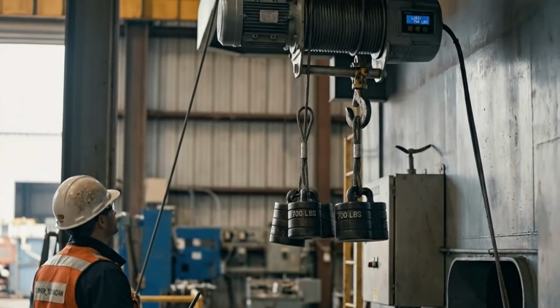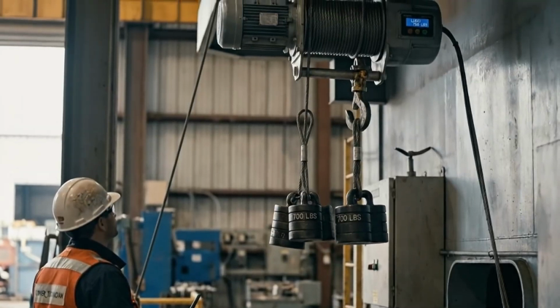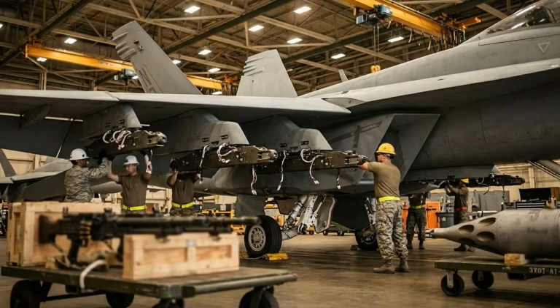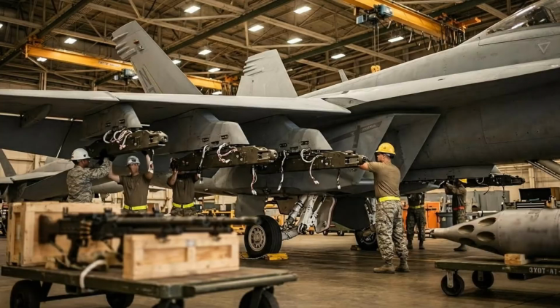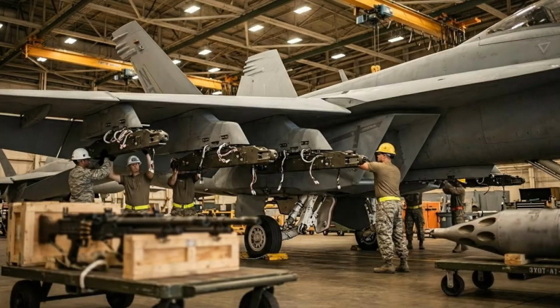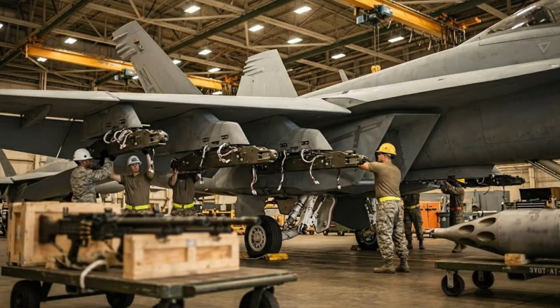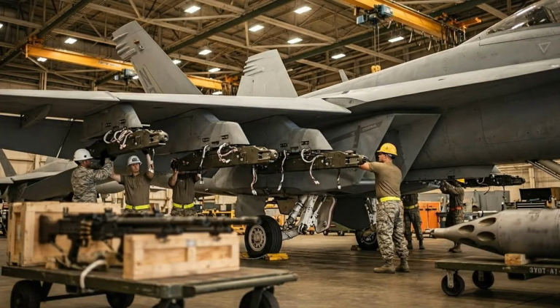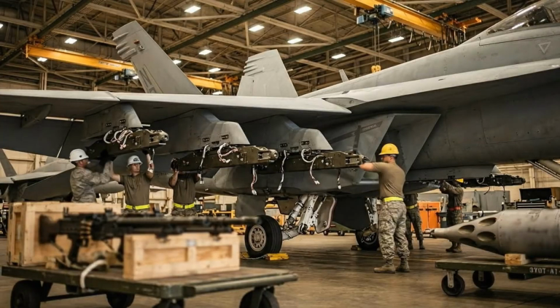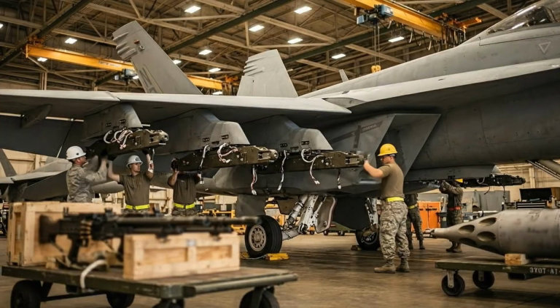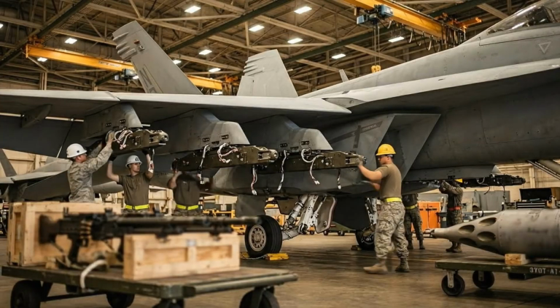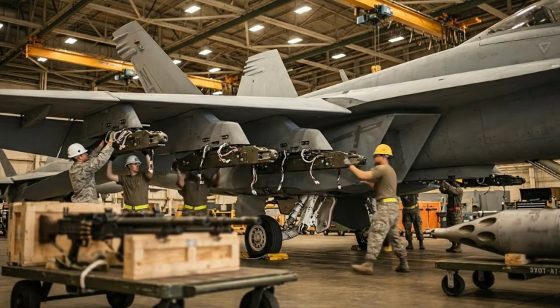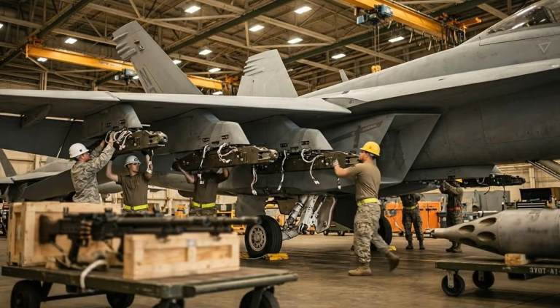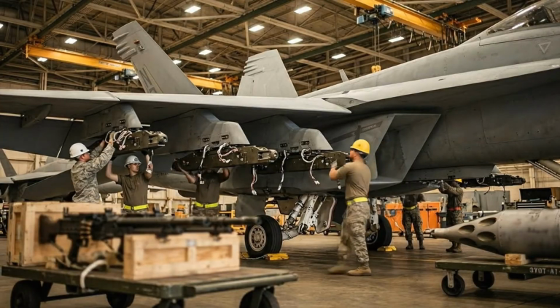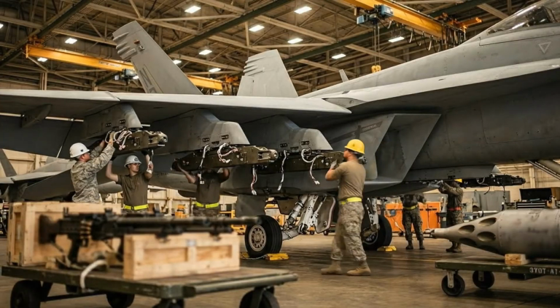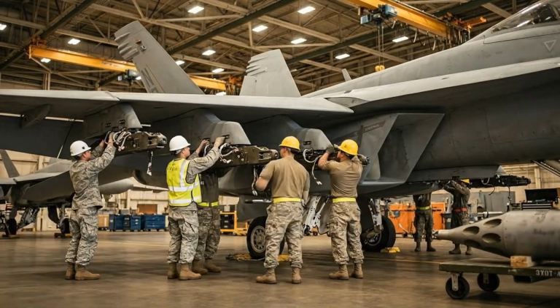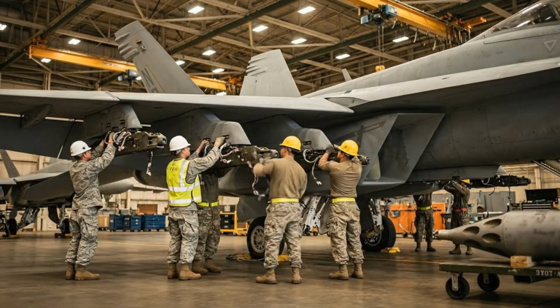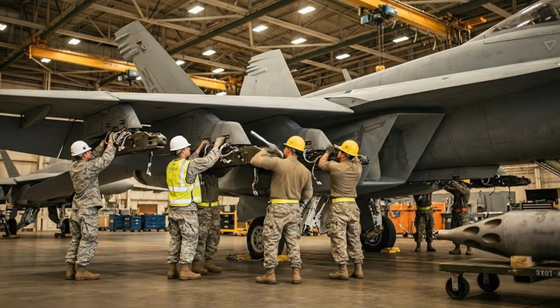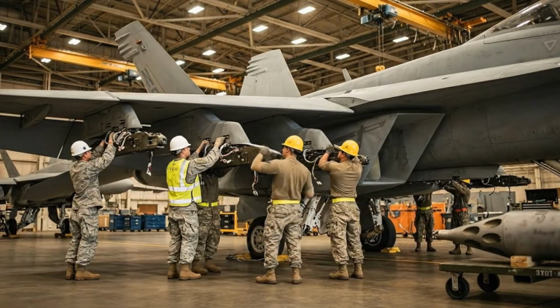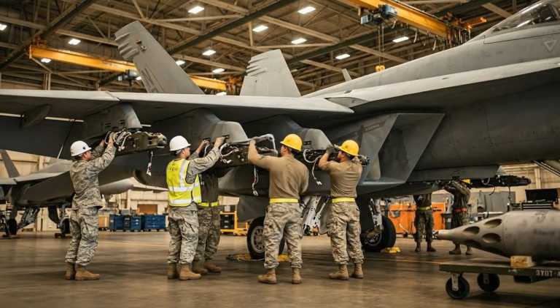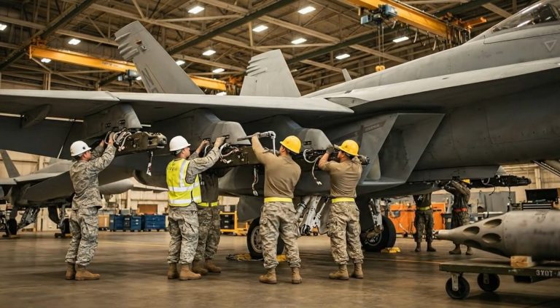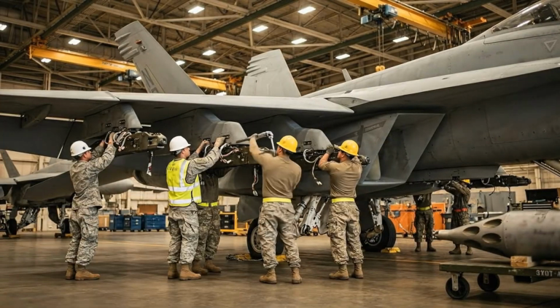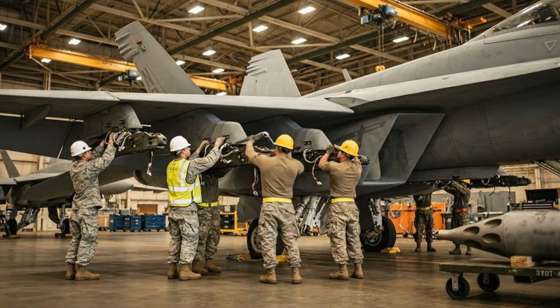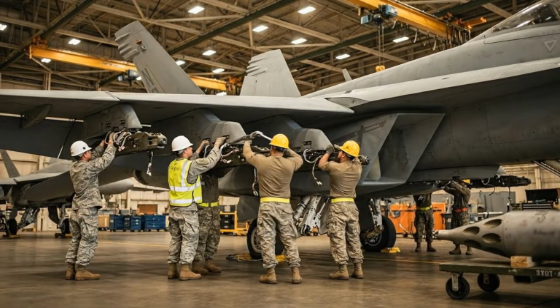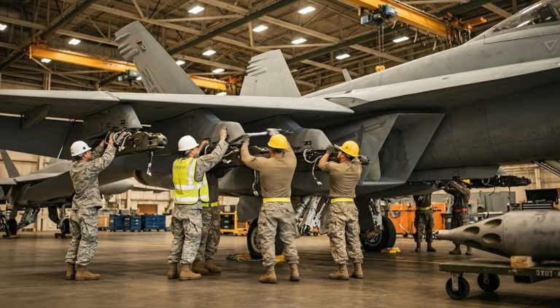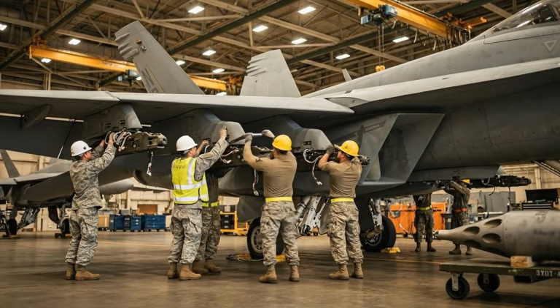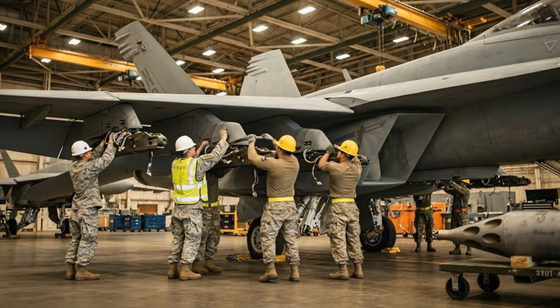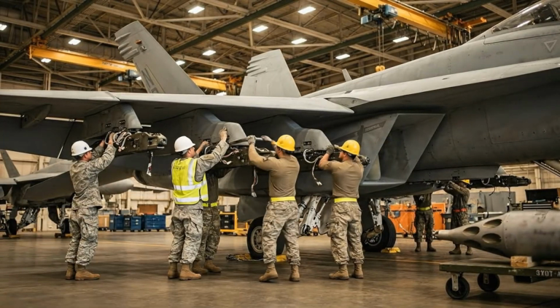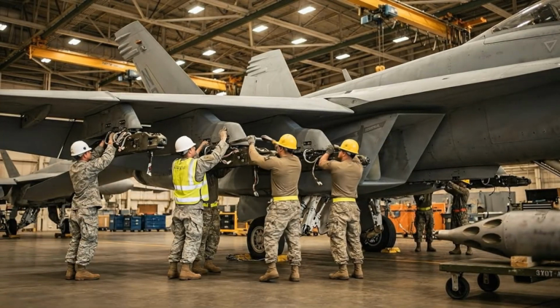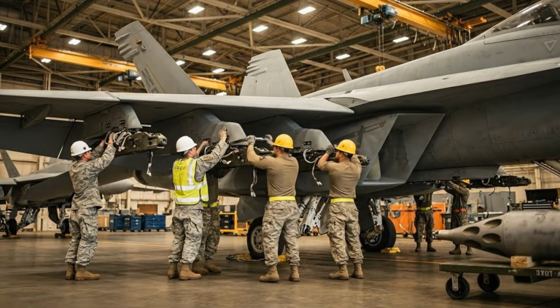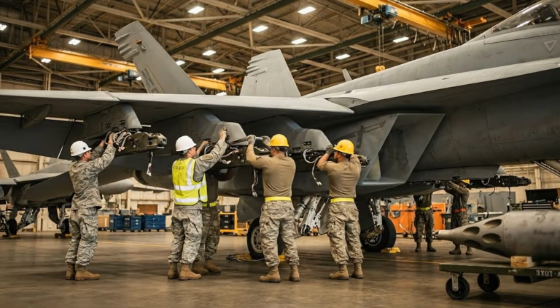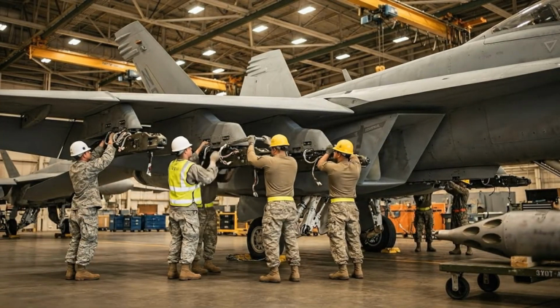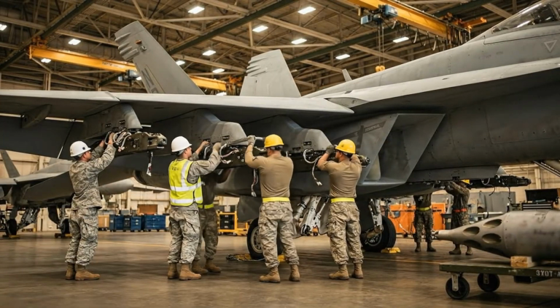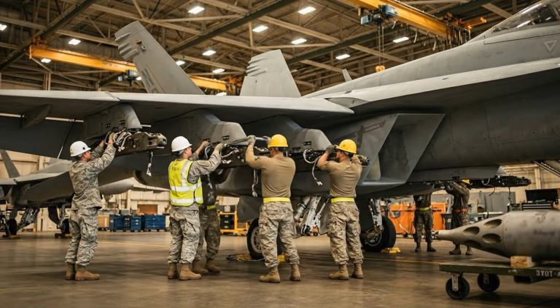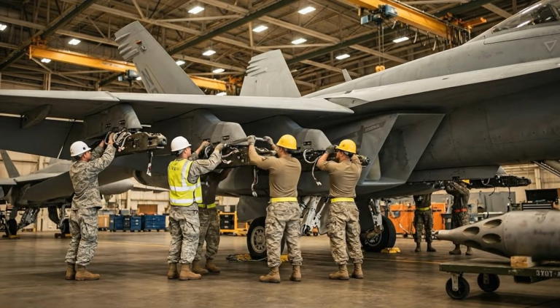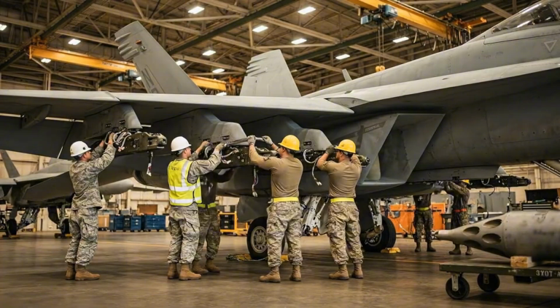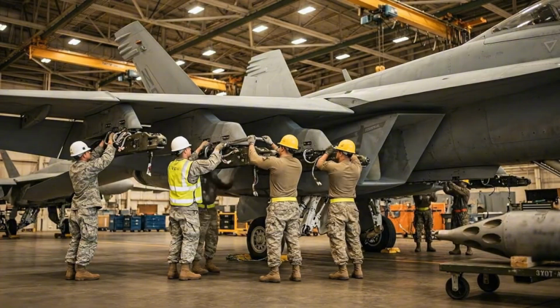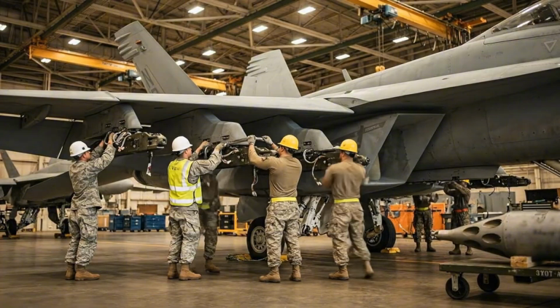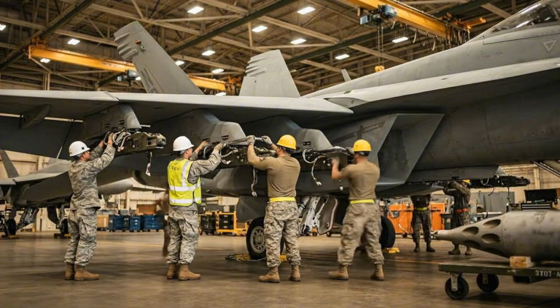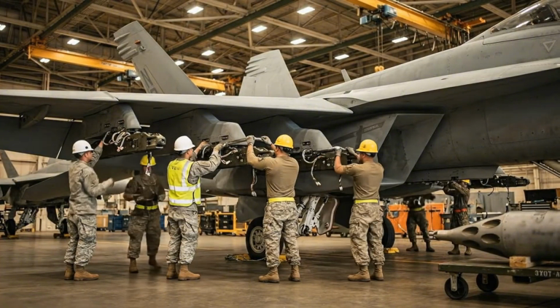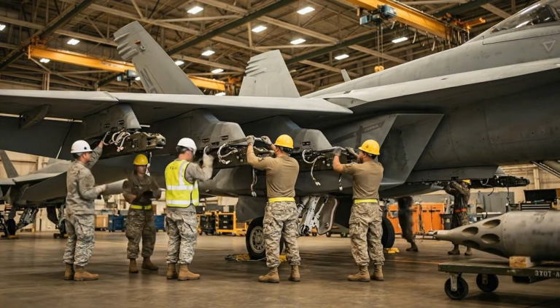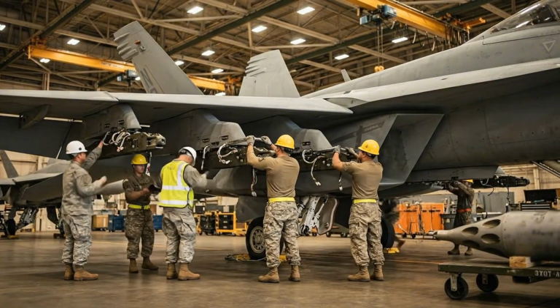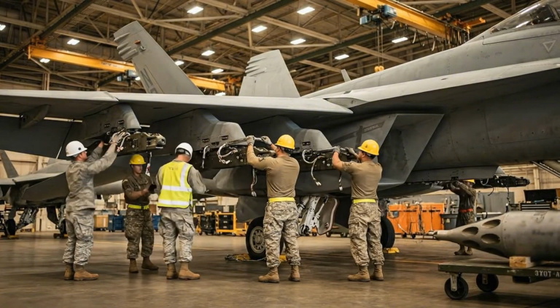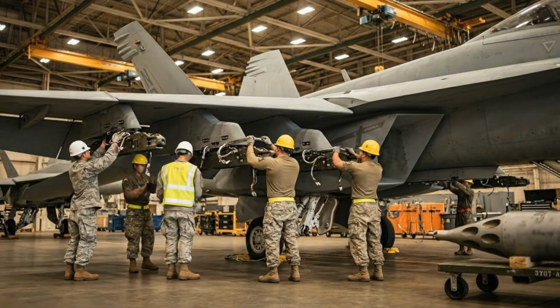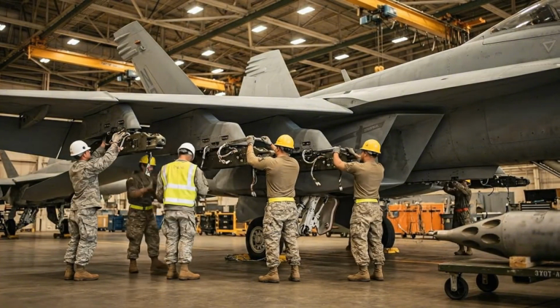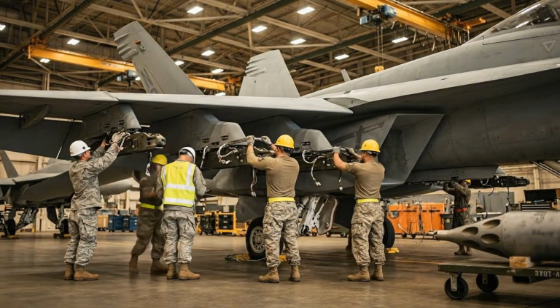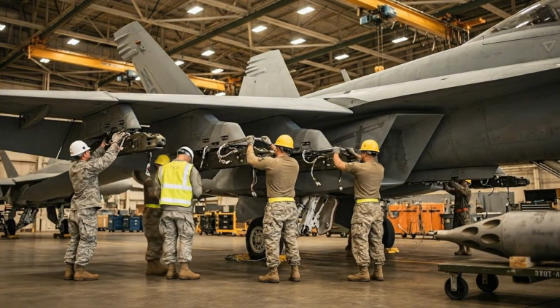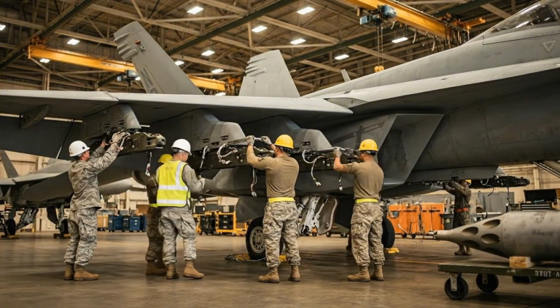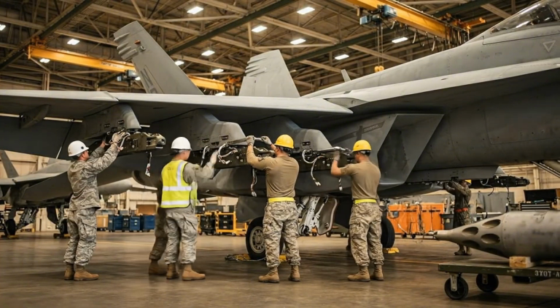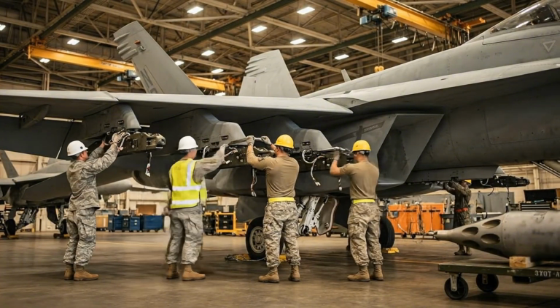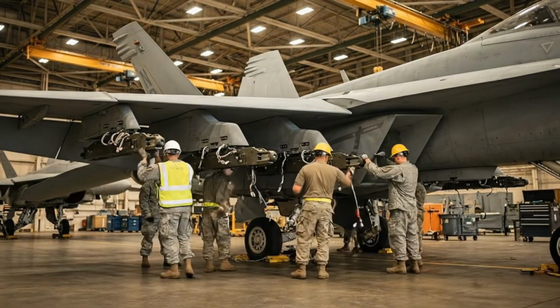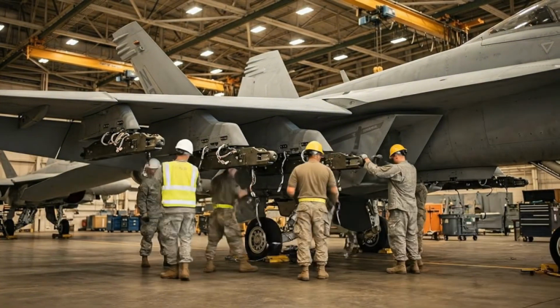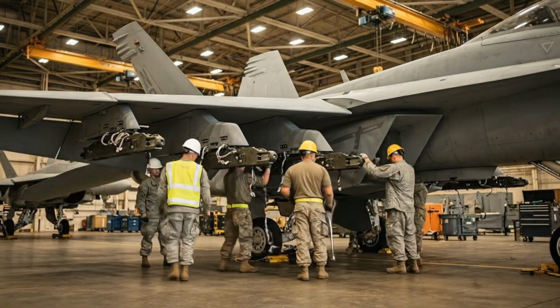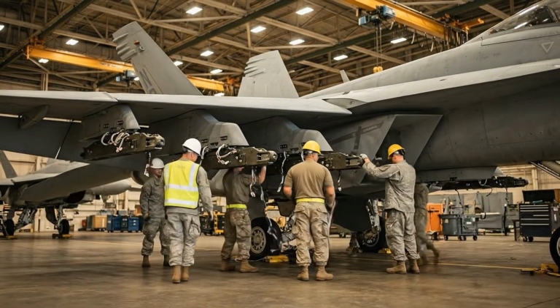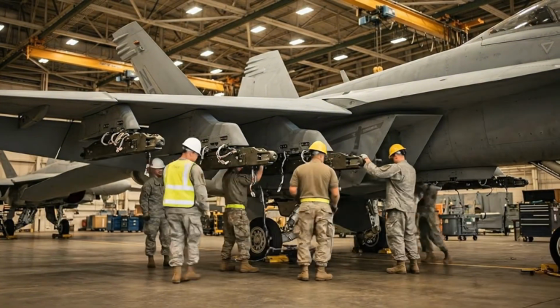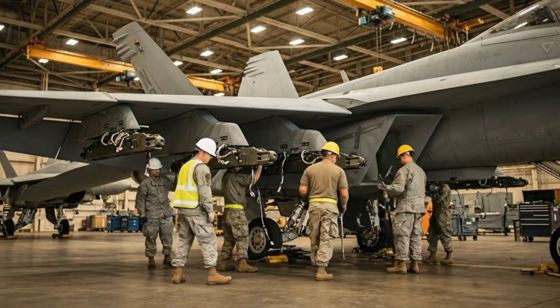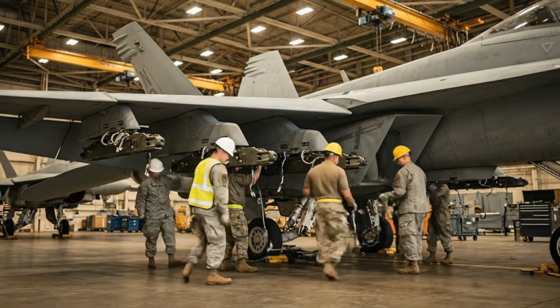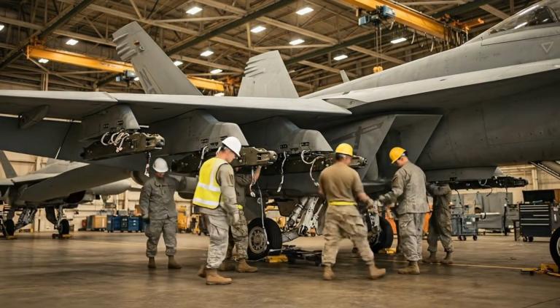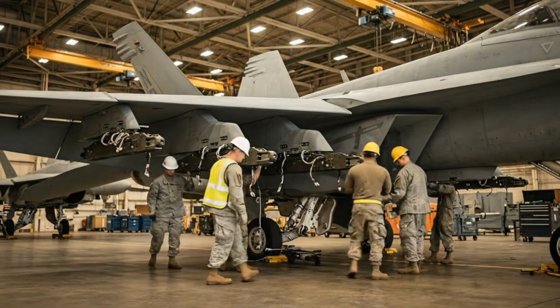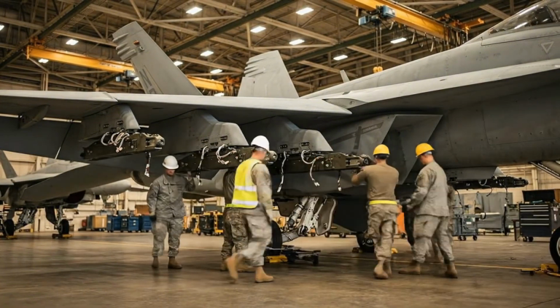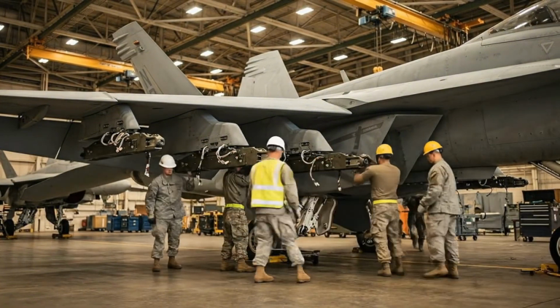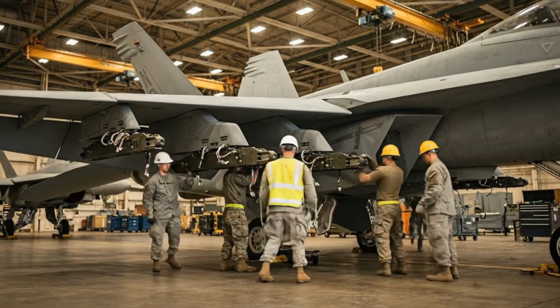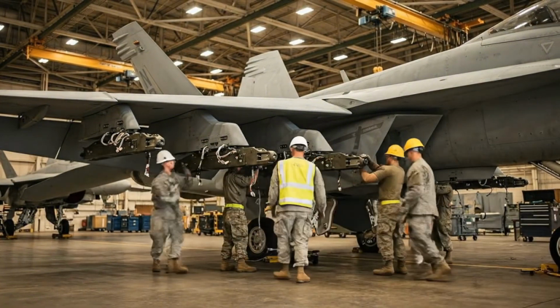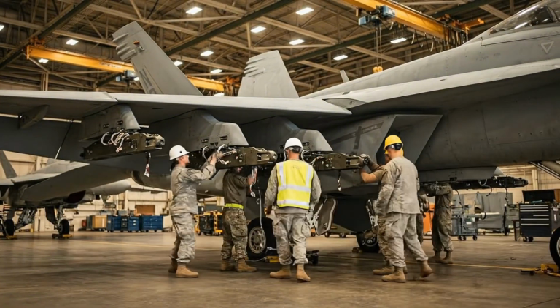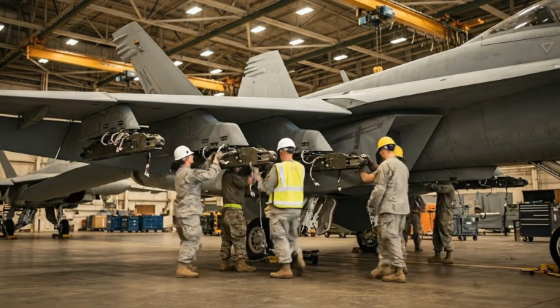Mounting pylon attached to hardpoint. Torque to specification. Electrical connector mated. Safety pin installed. Process repeats for all six stations.